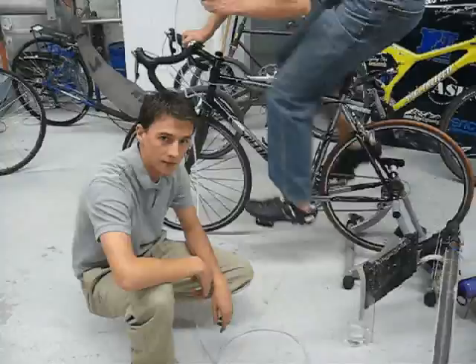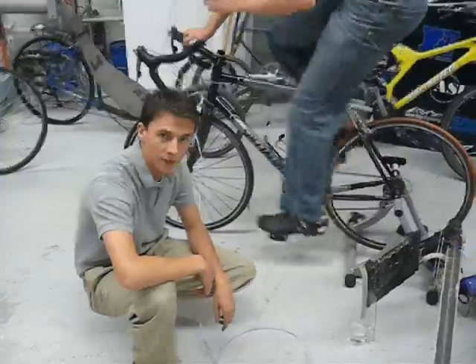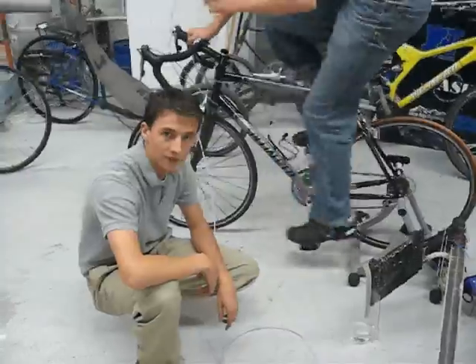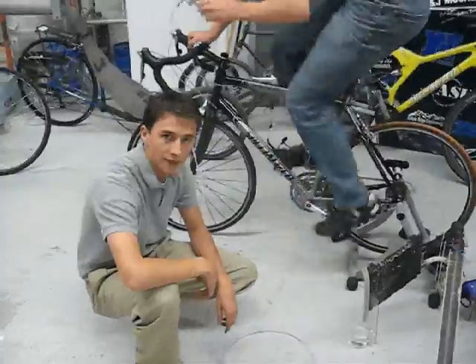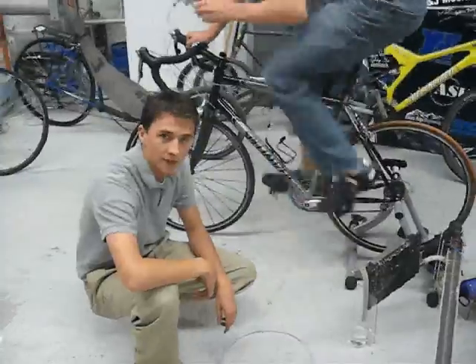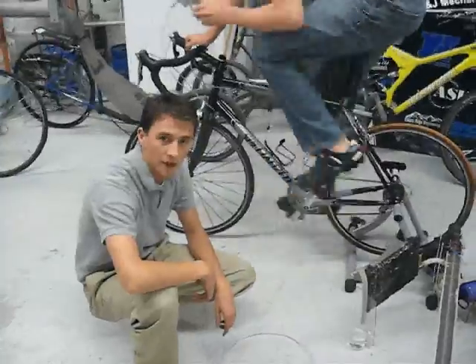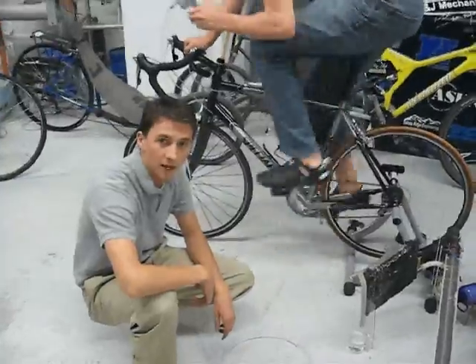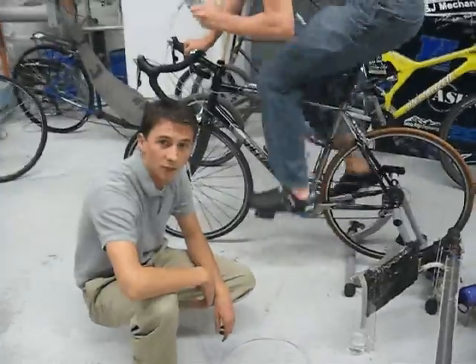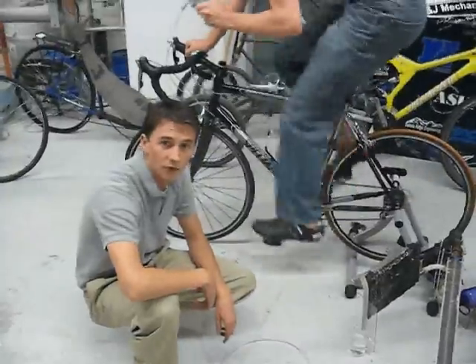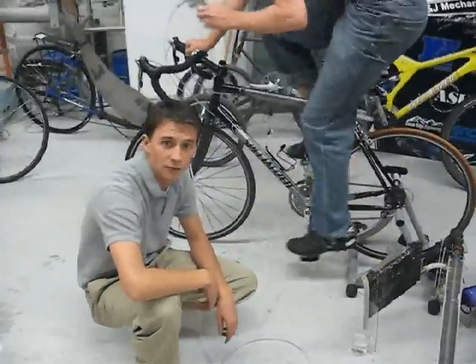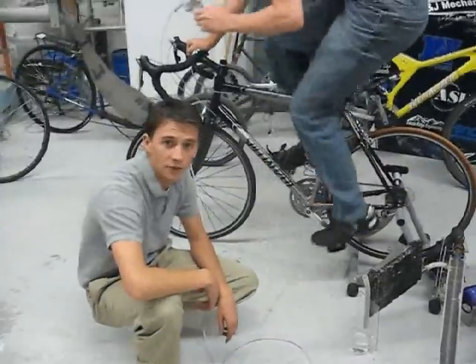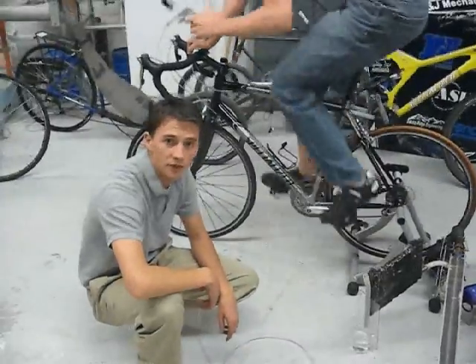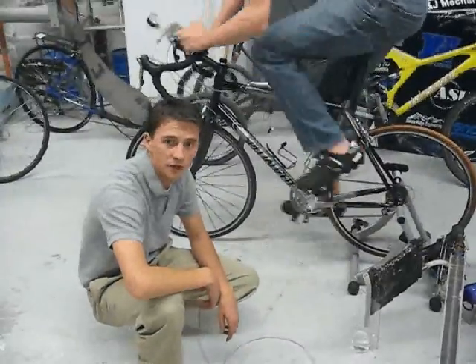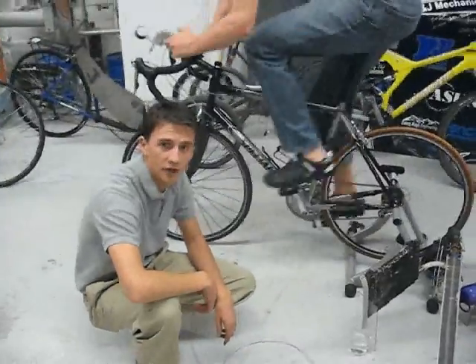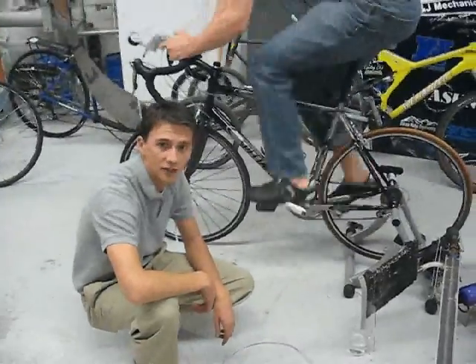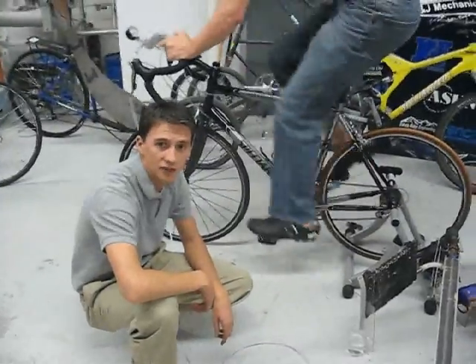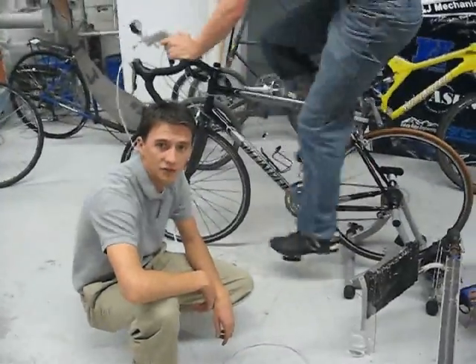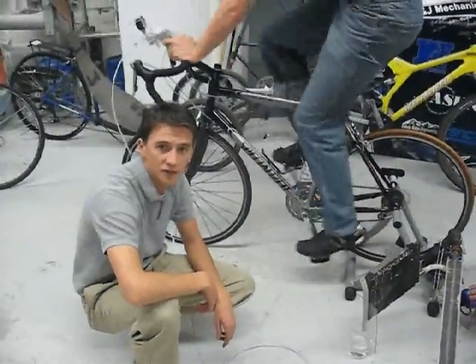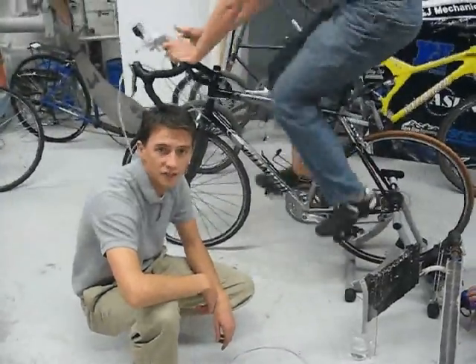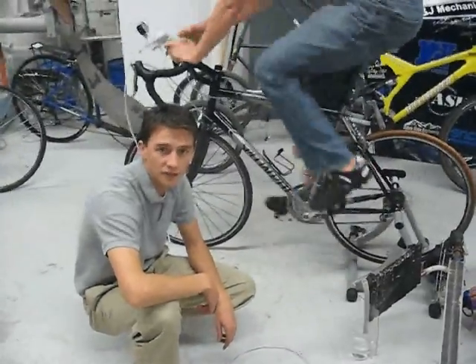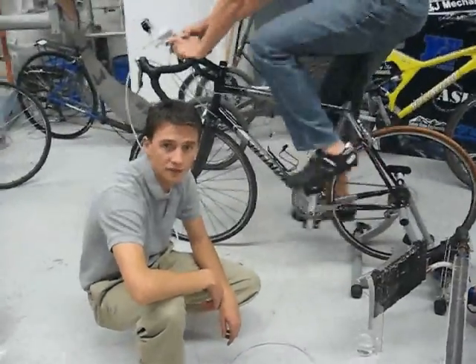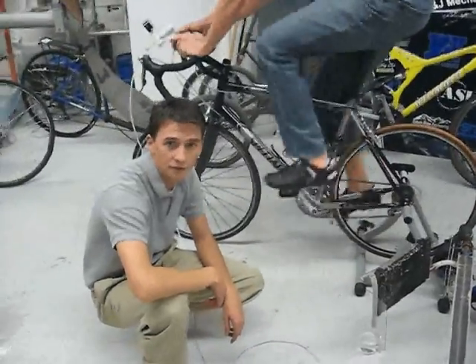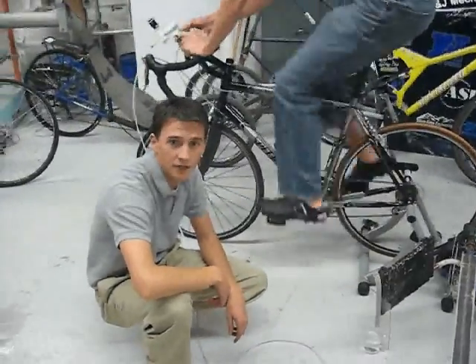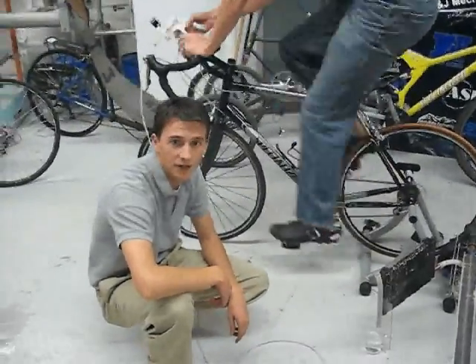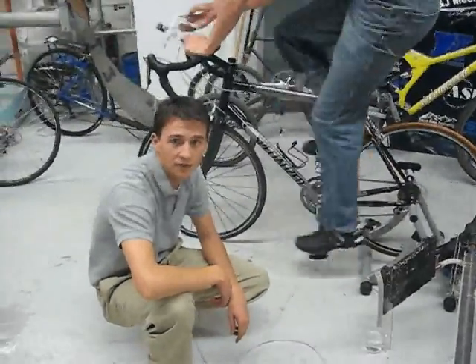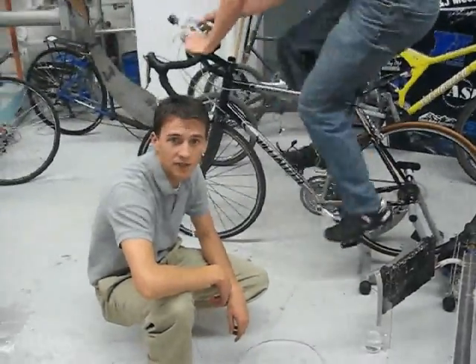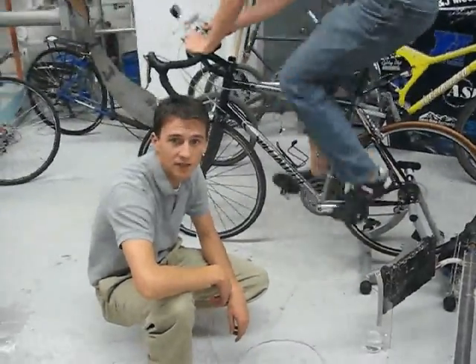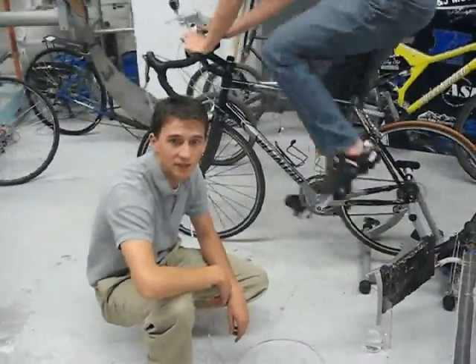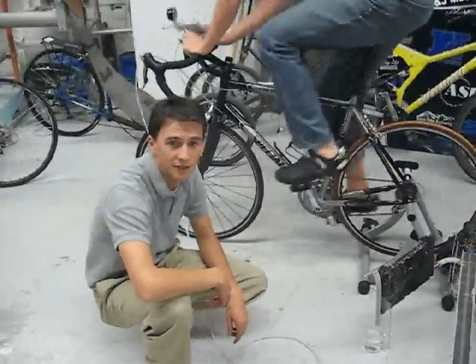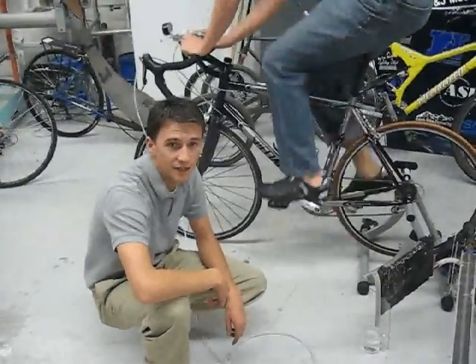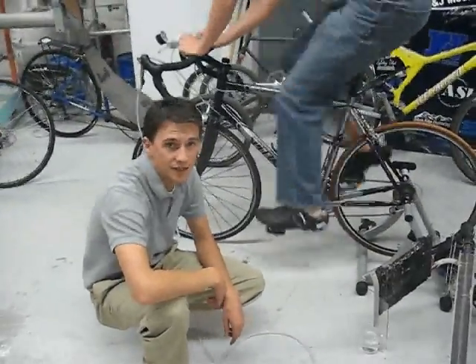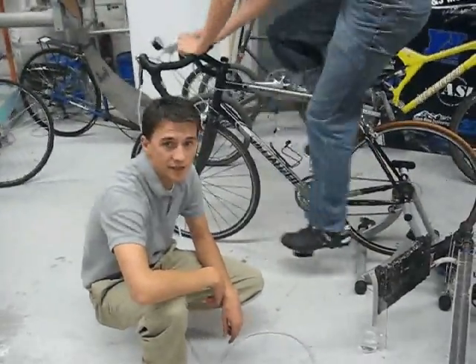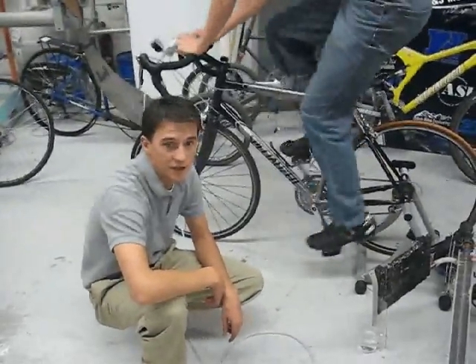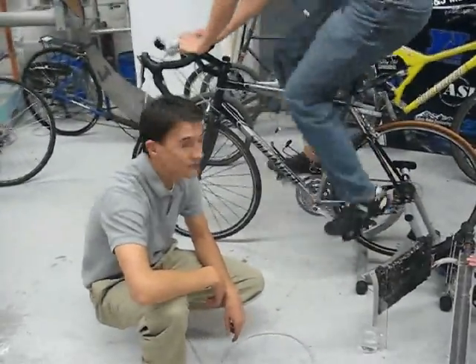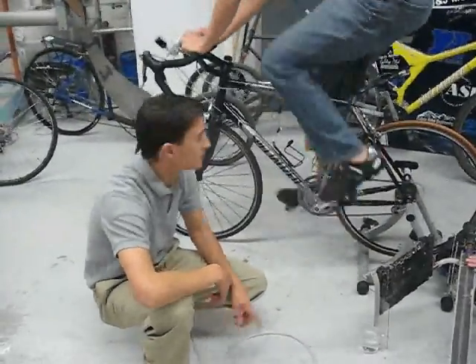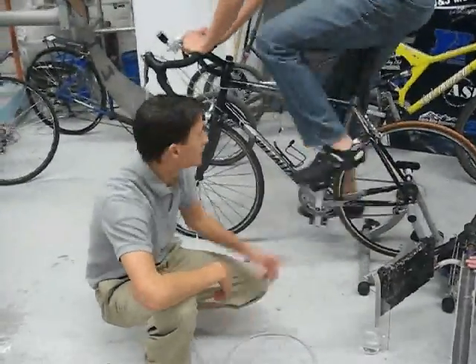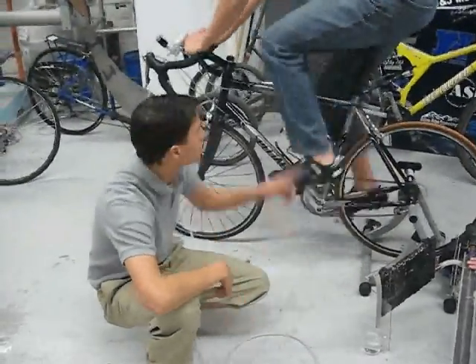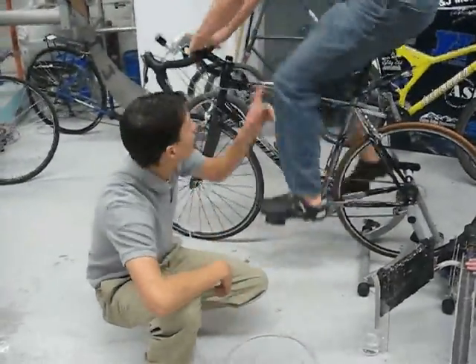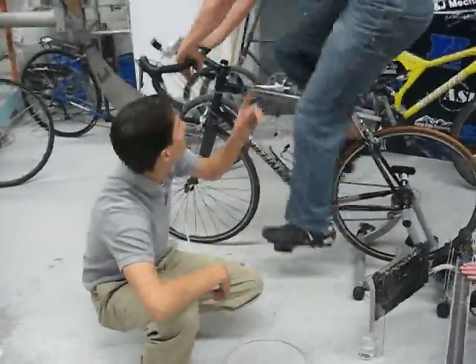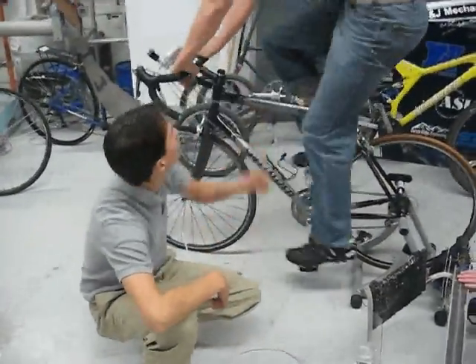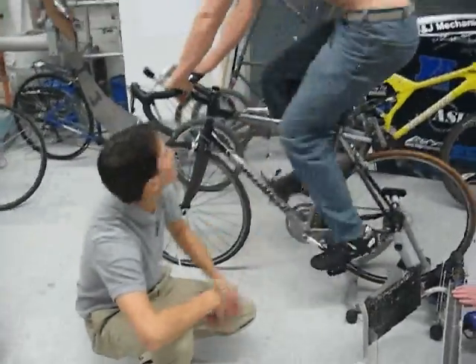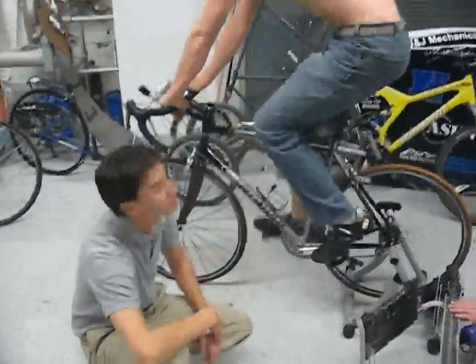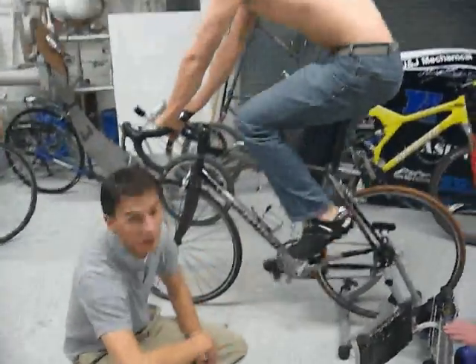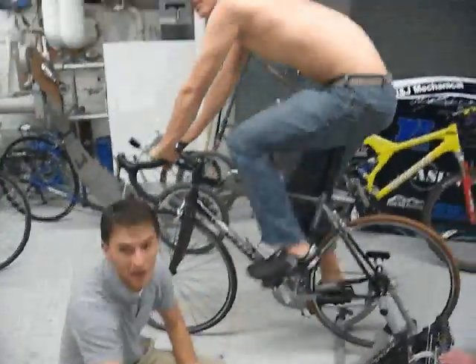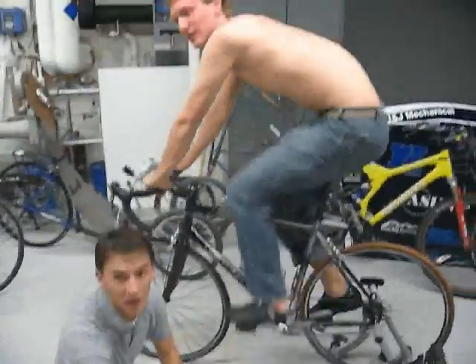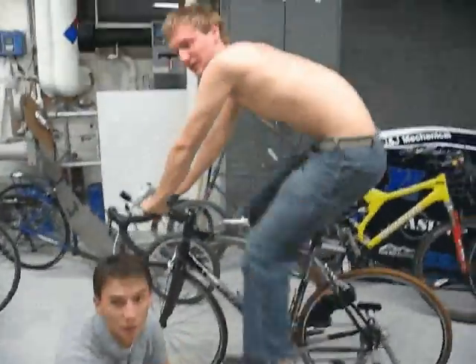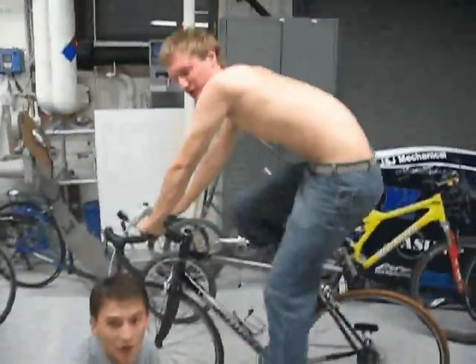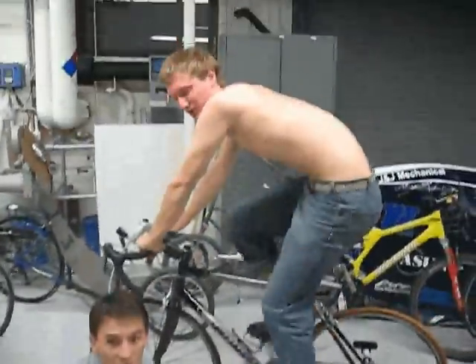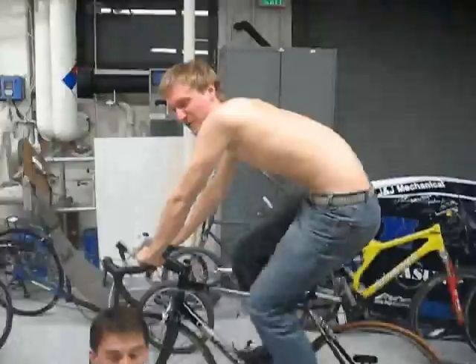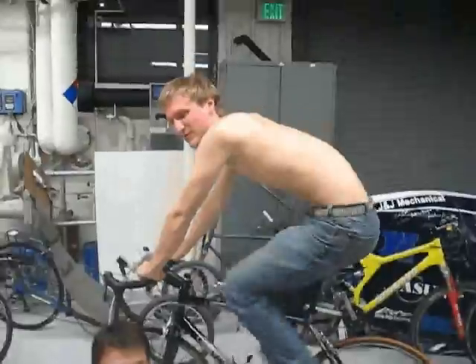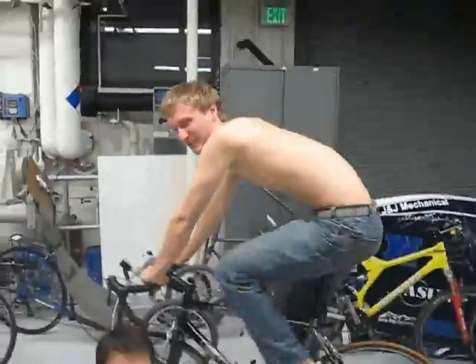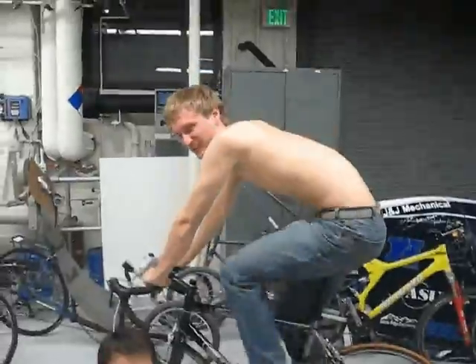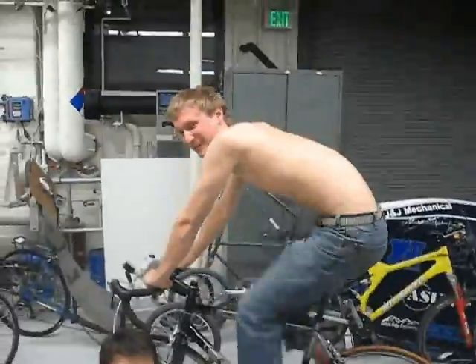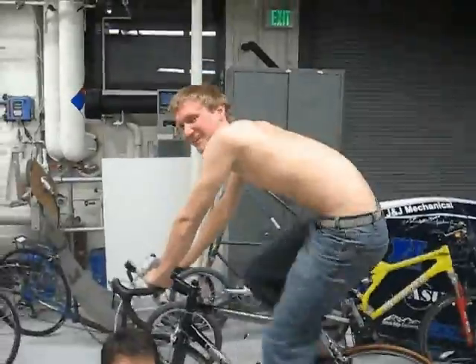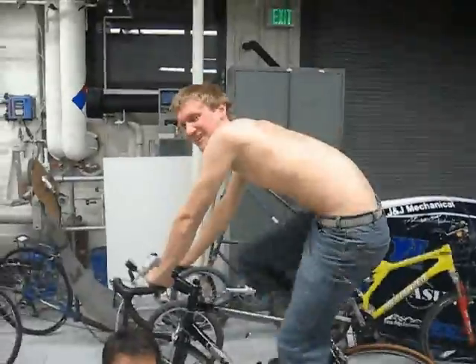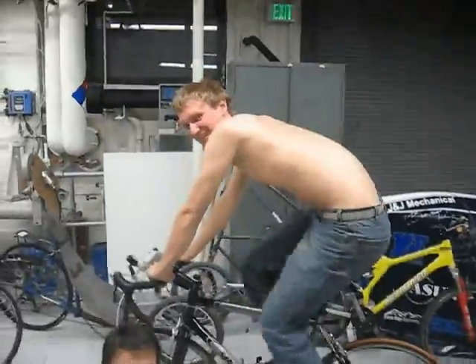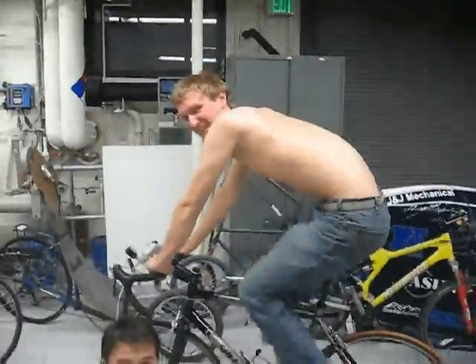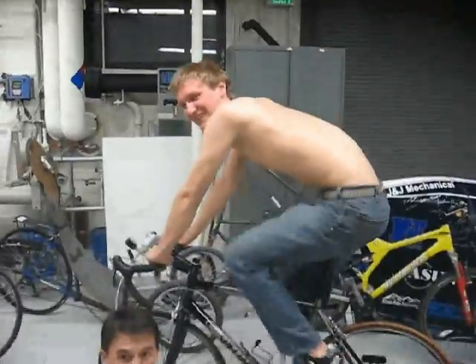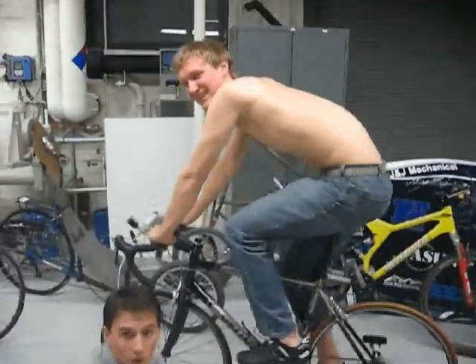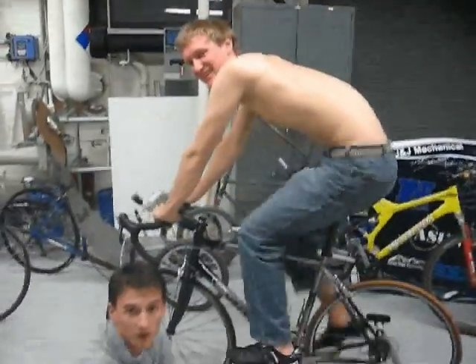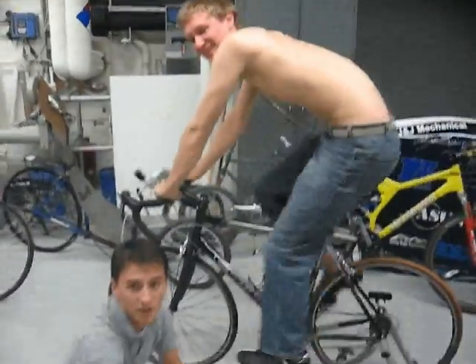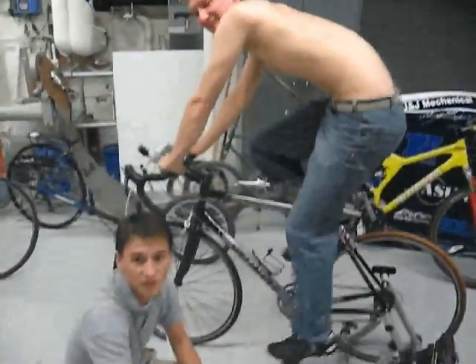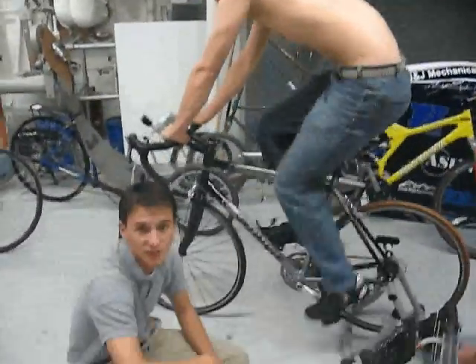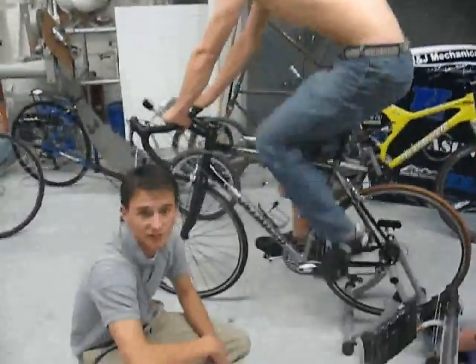Hi, we're from UNR, University of Nevada, Reno. This is Ian here, and he's pedaling away on our bicycle-powered water distillery.